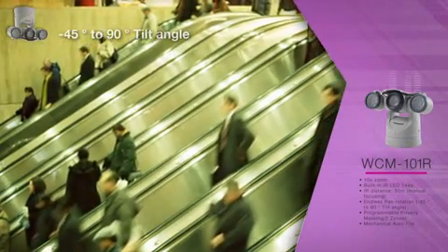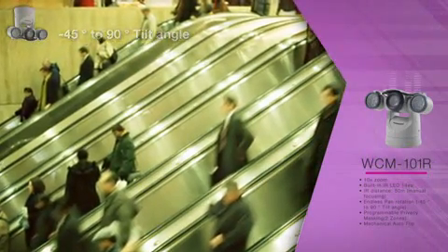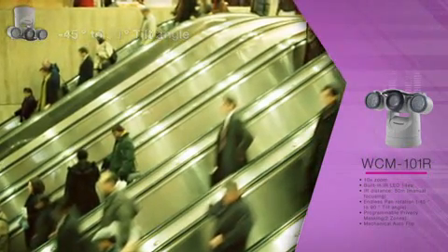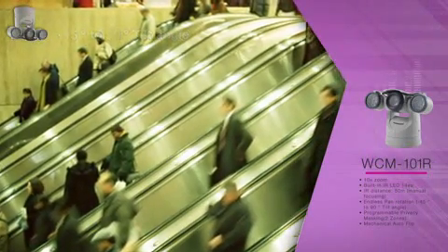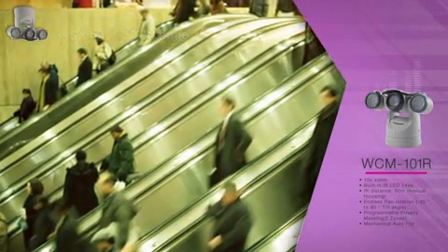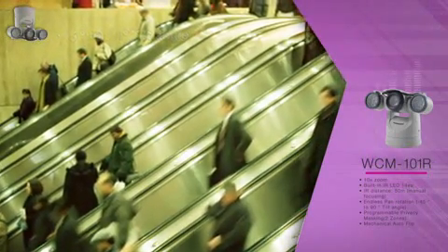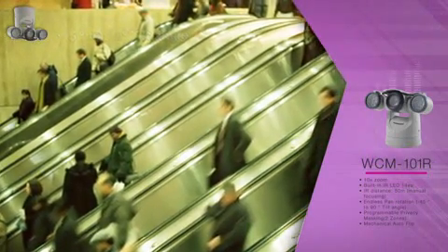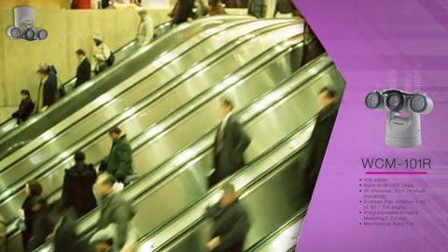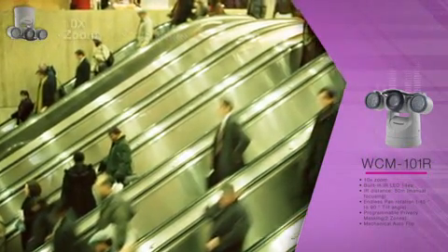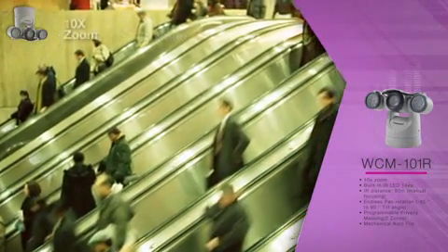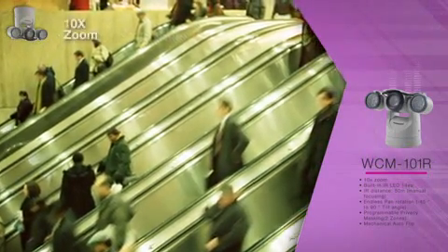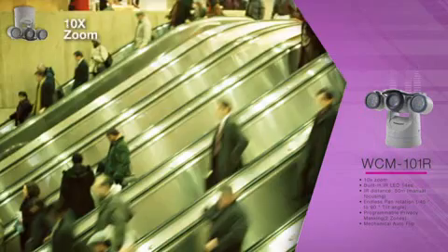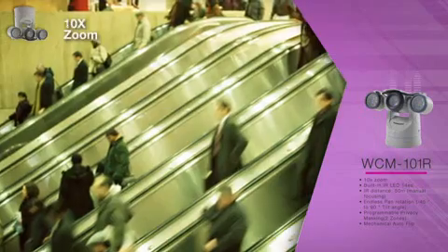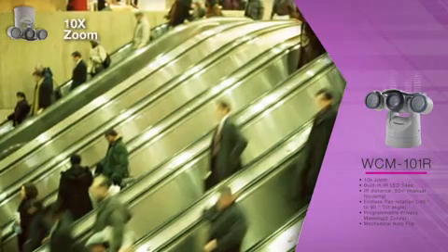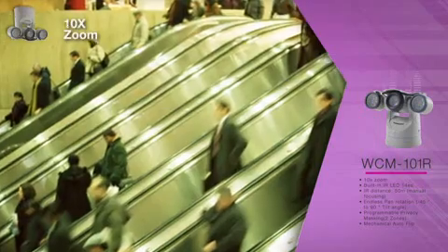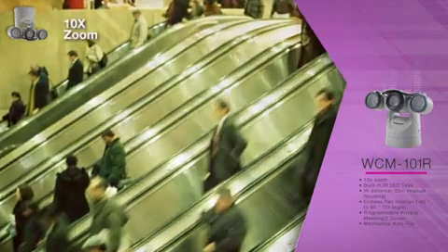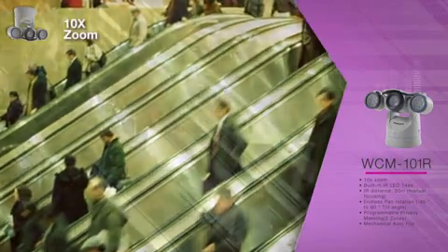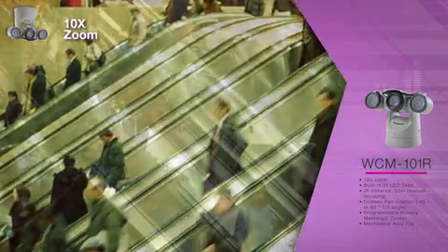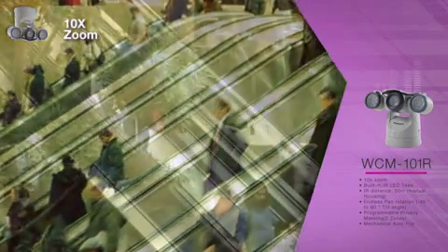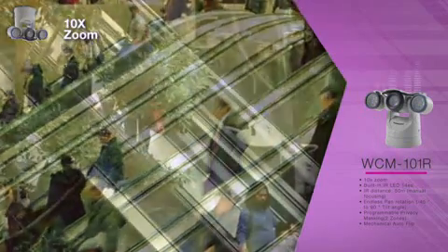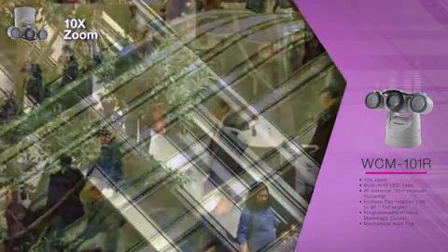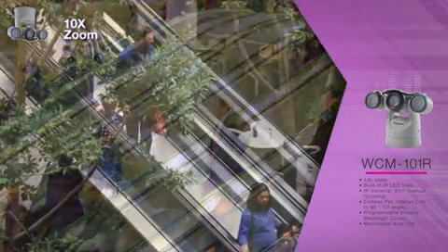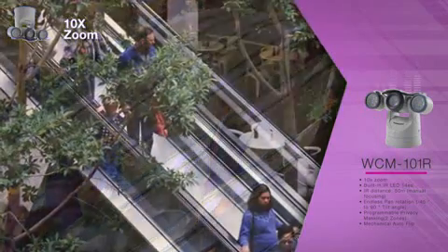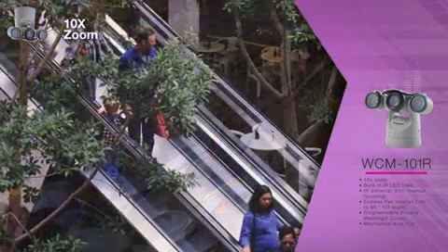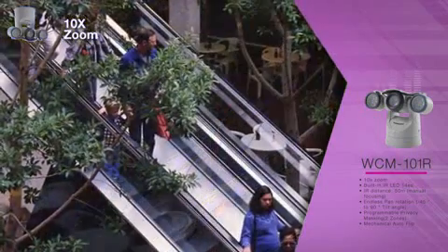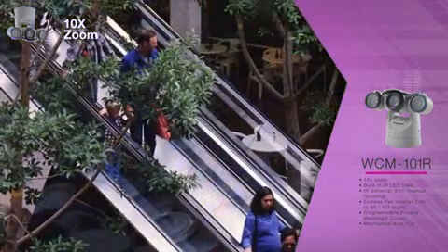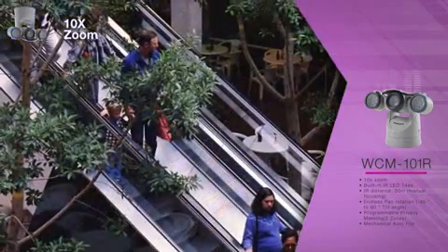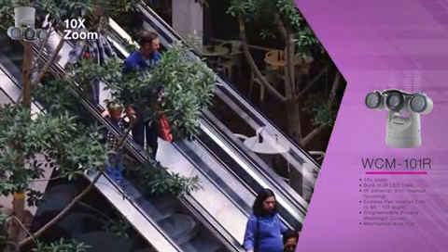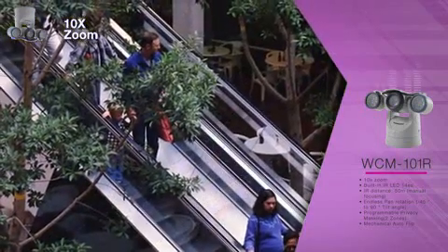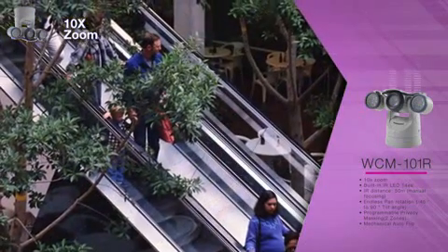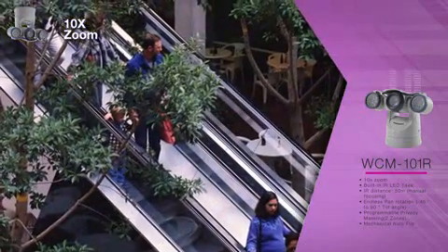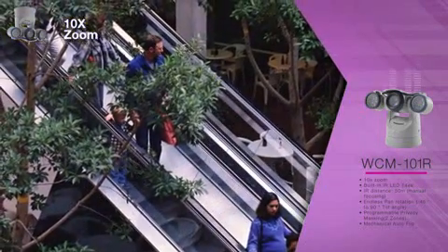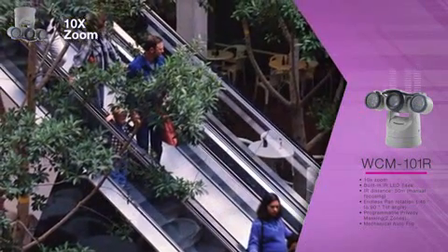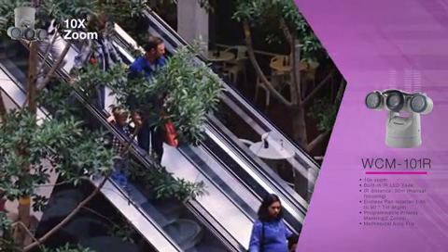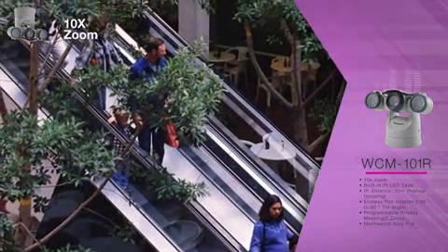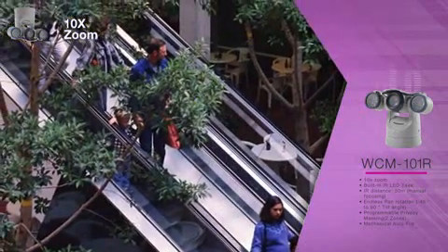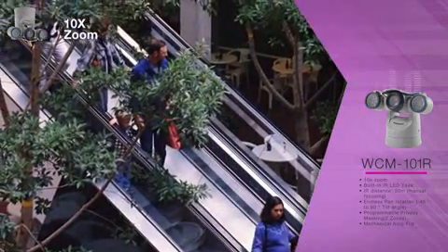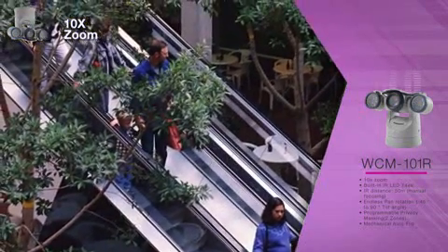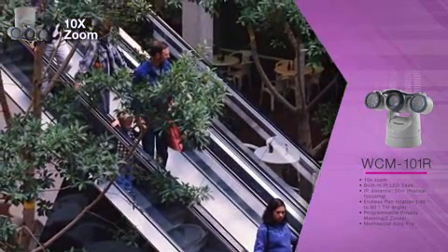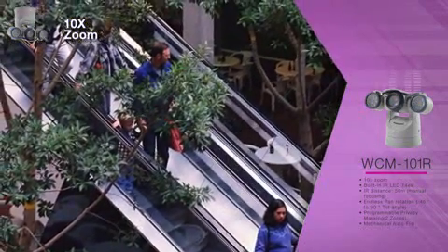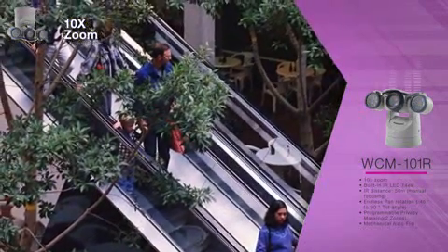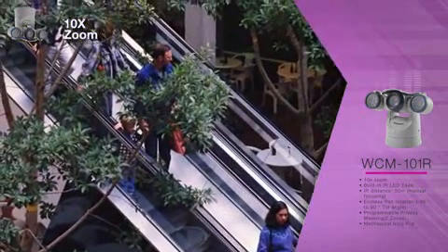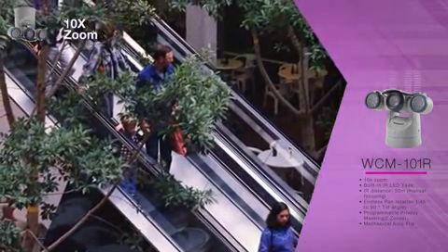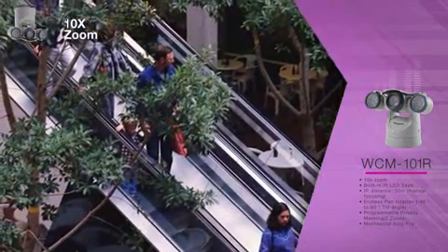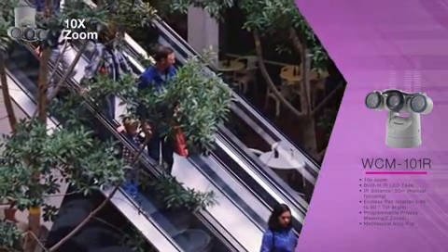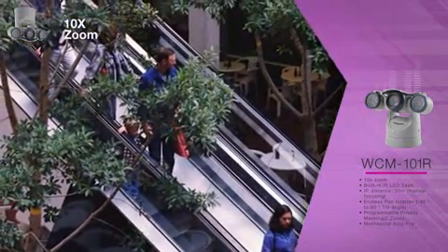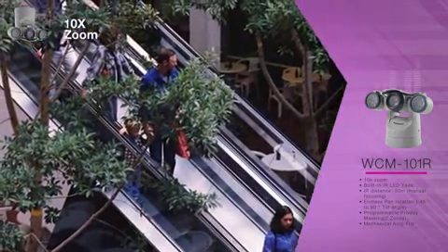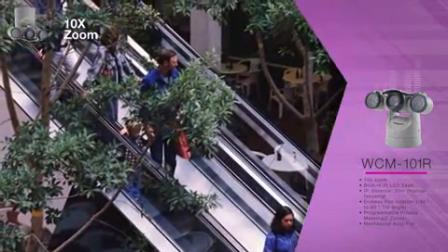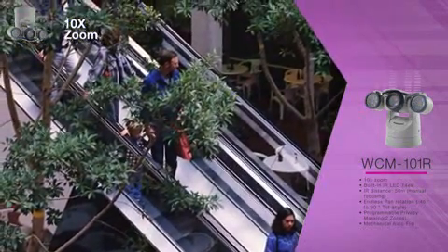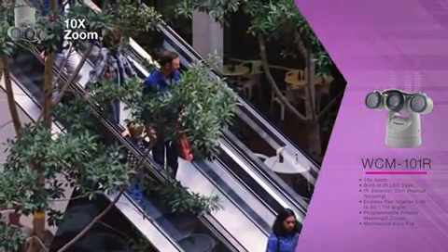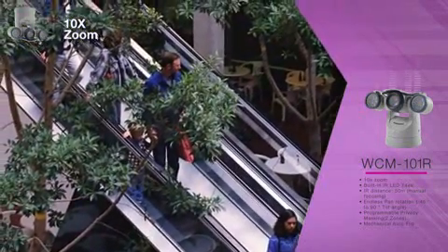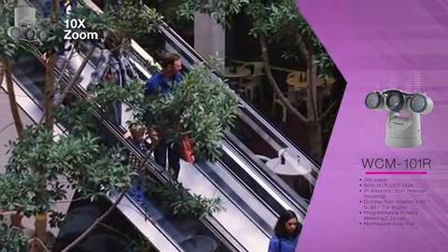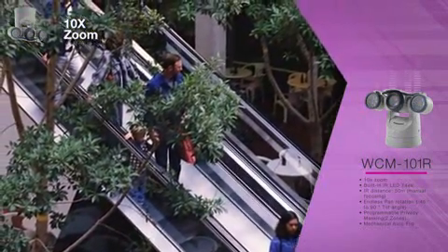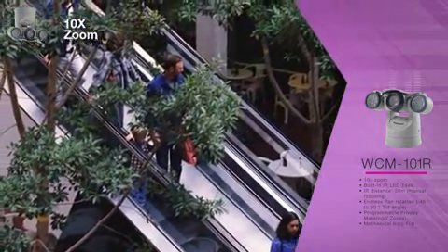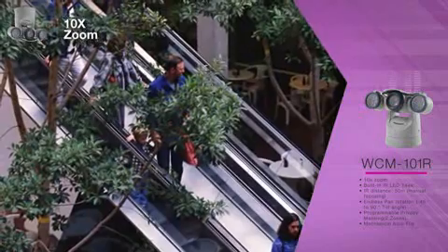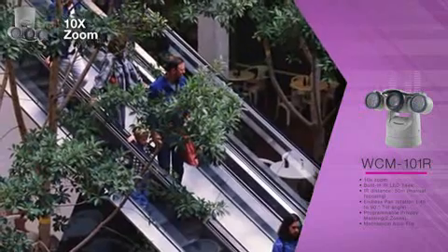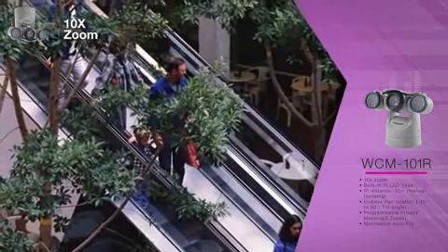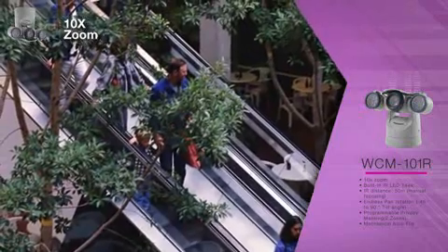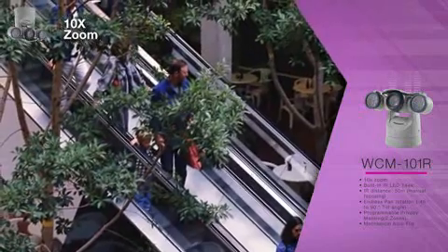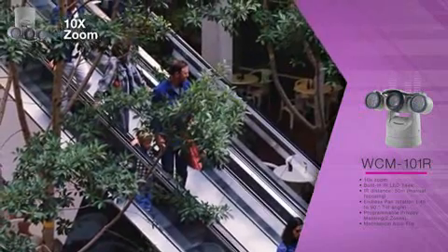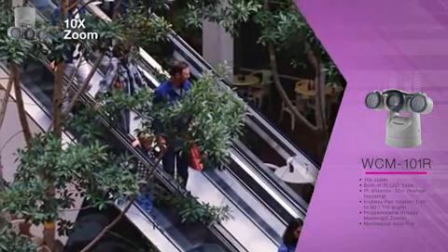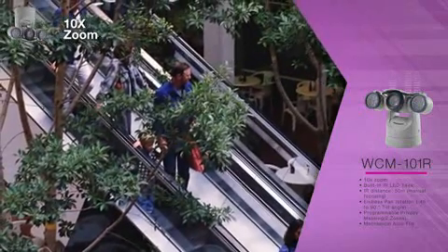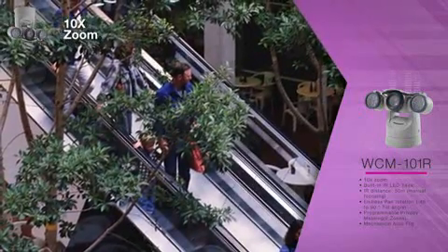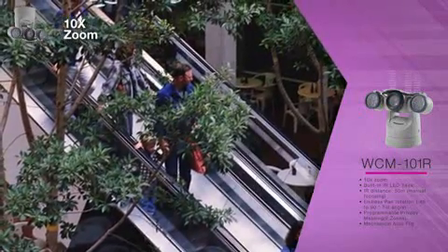With optional LED lights, it can be used for night surveillance. The camera uses a 10X zoom module, and it provides up to 700 TV lines.